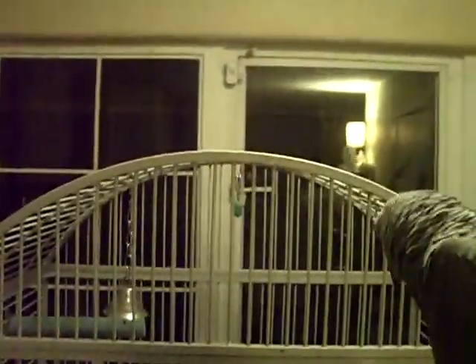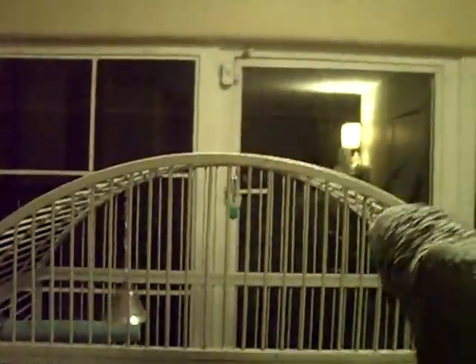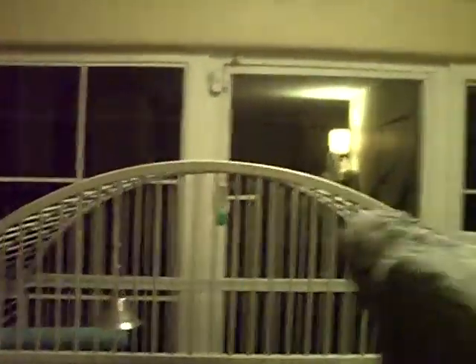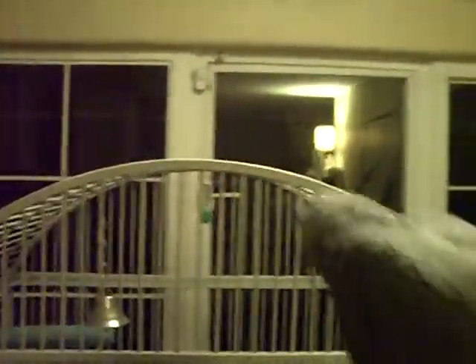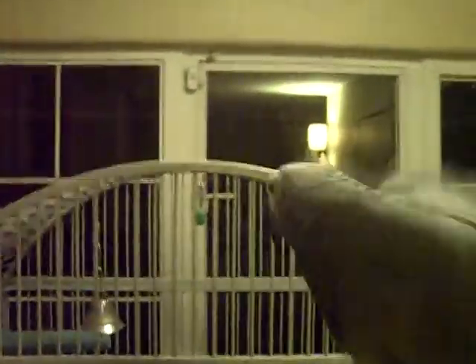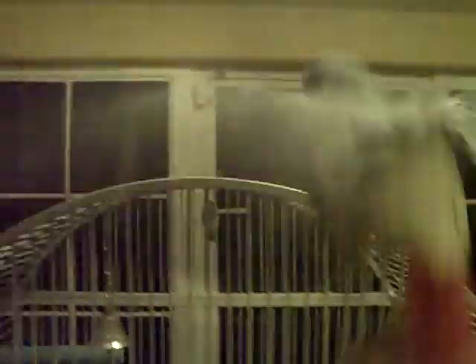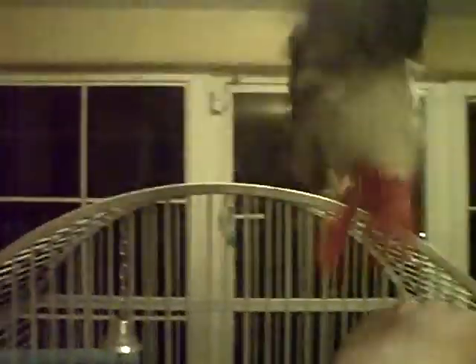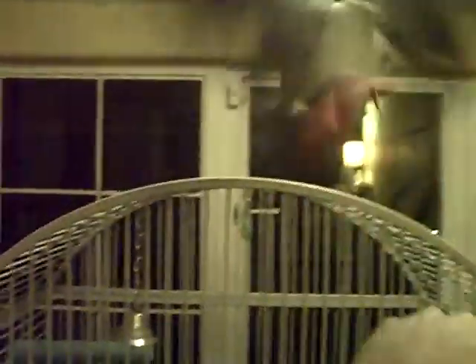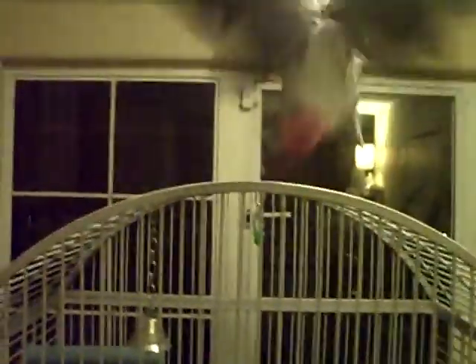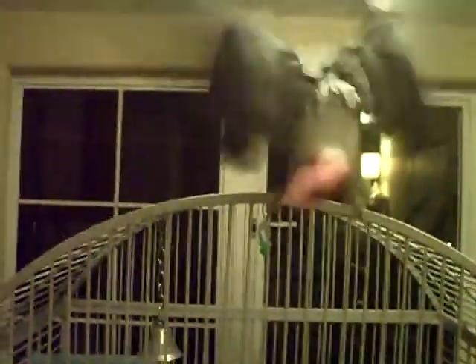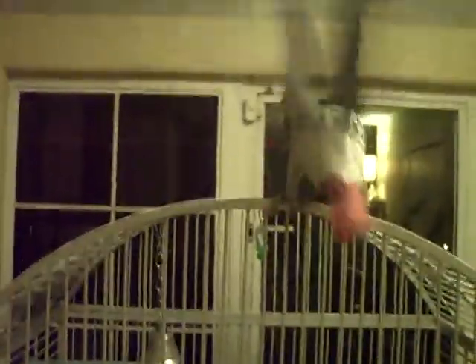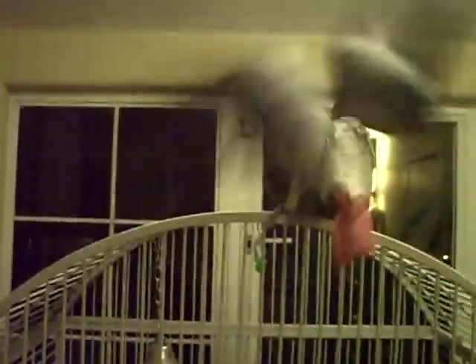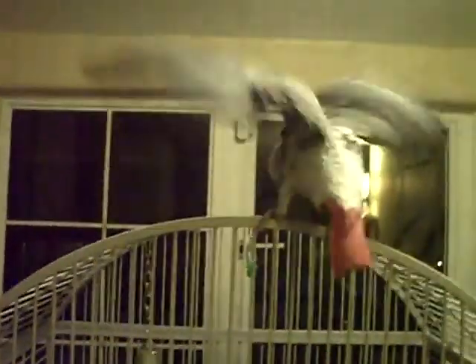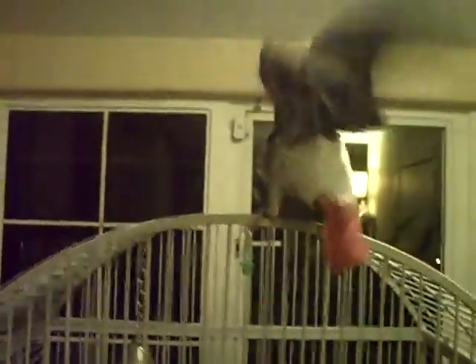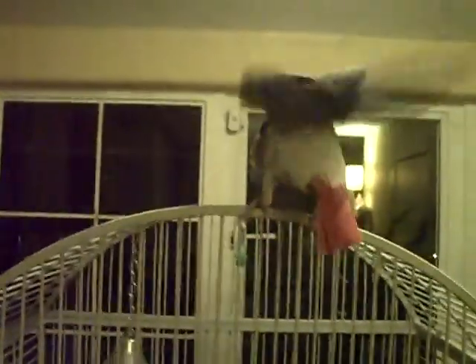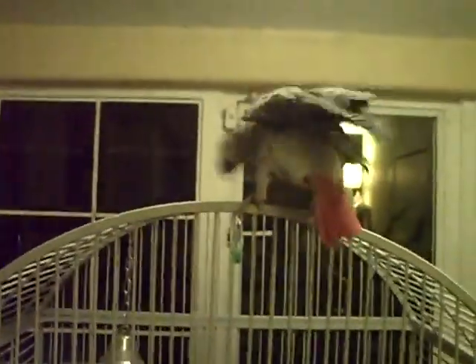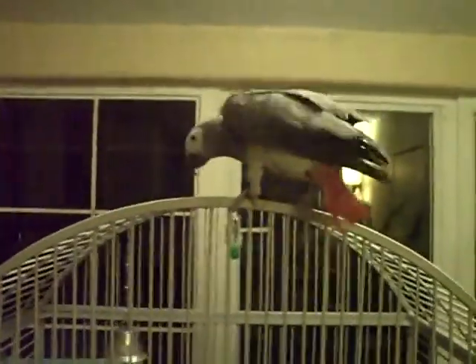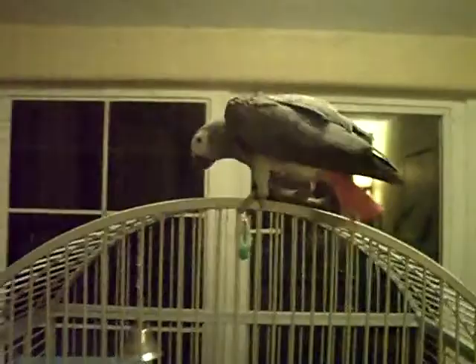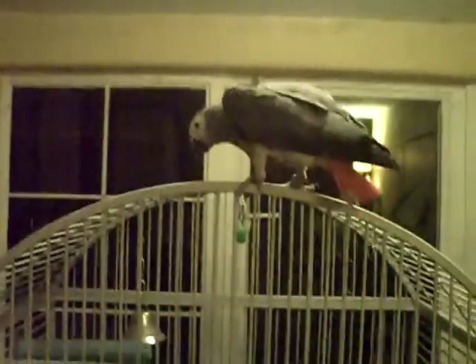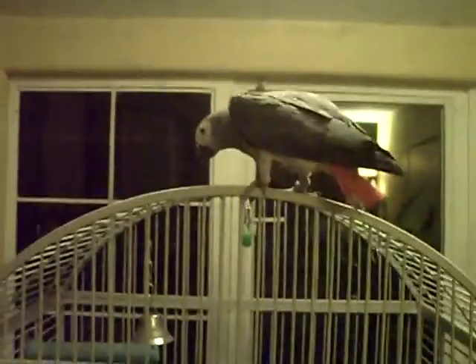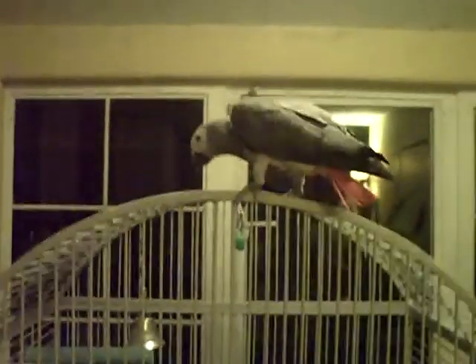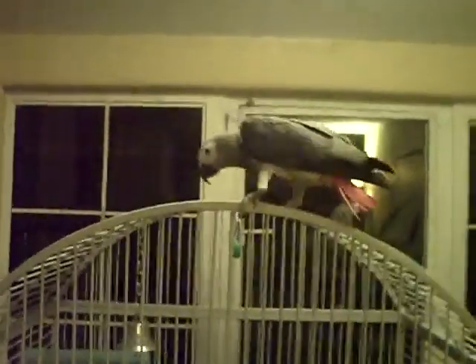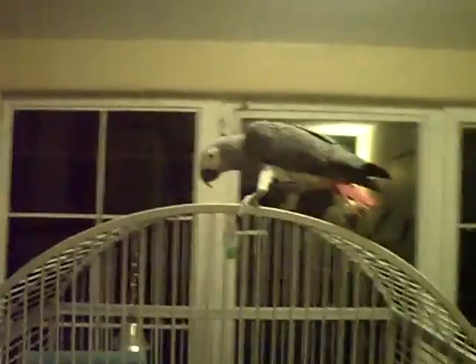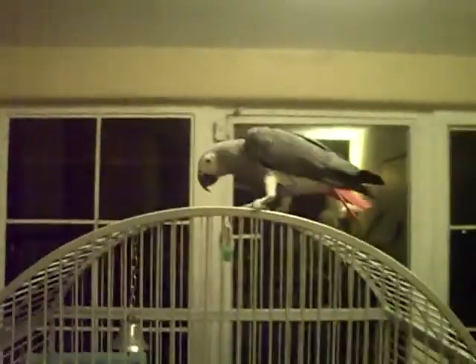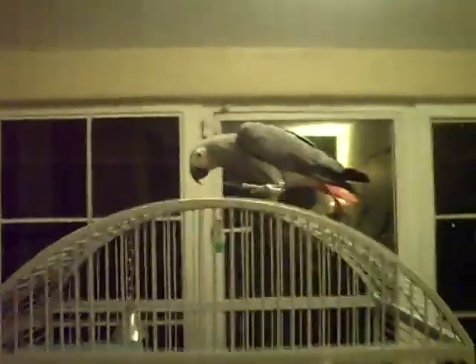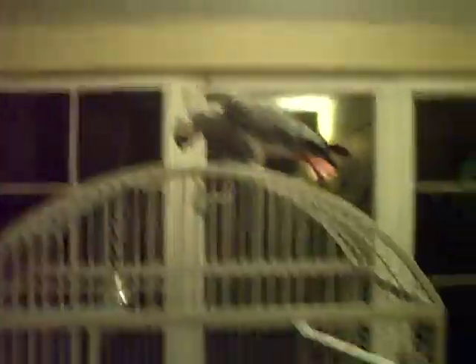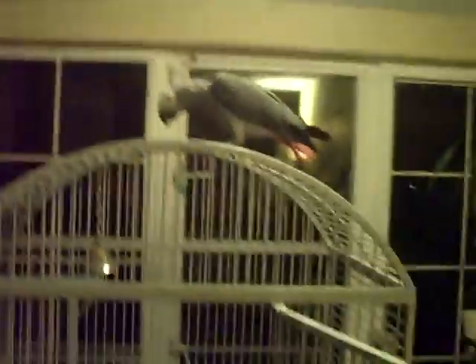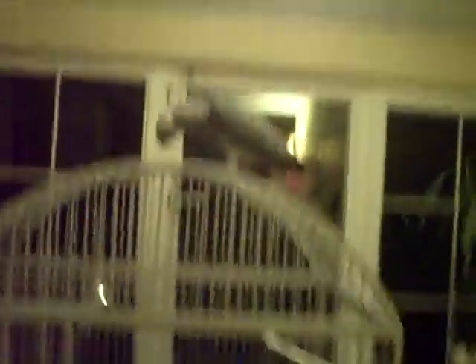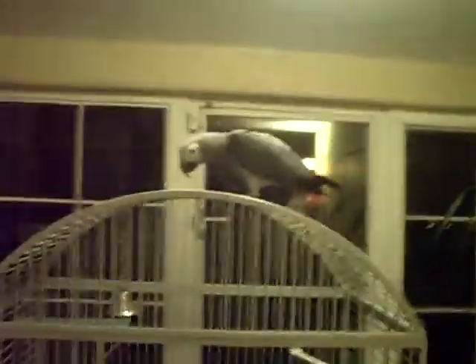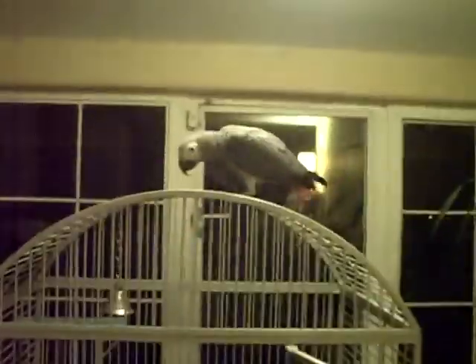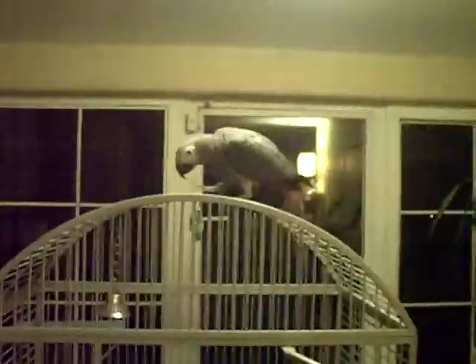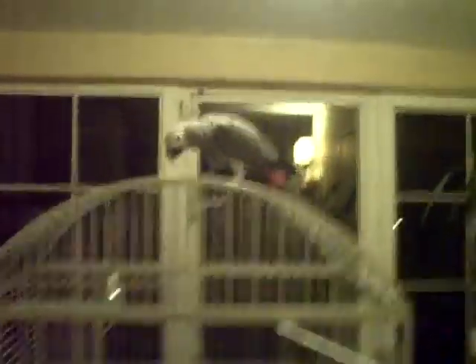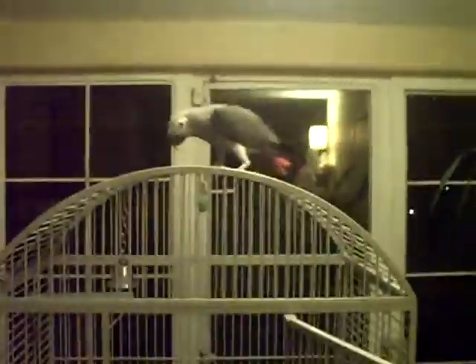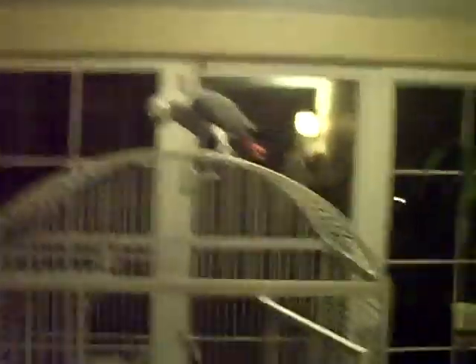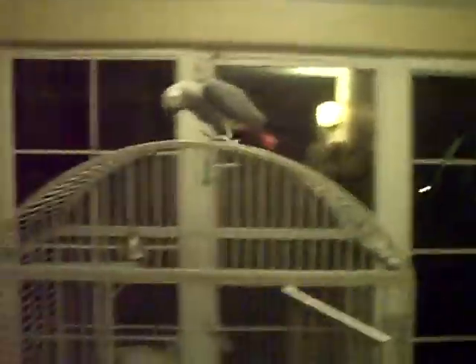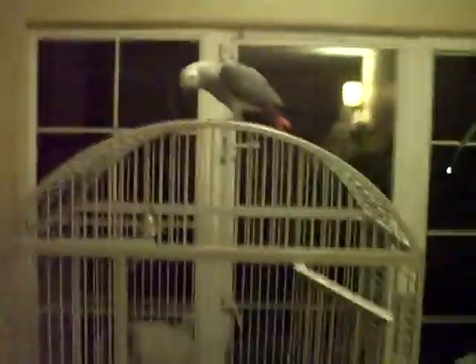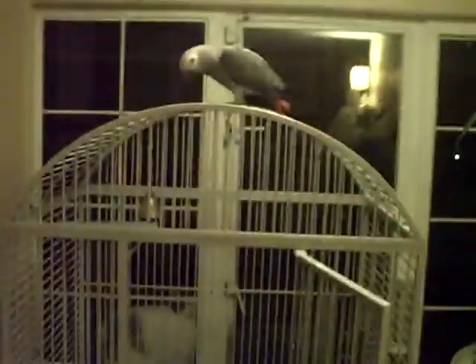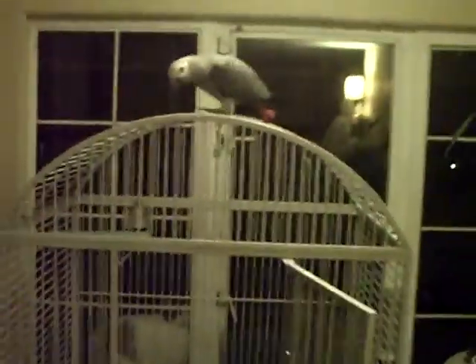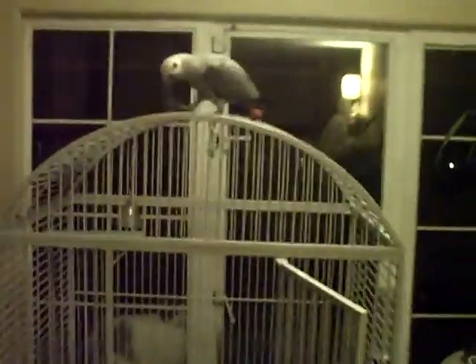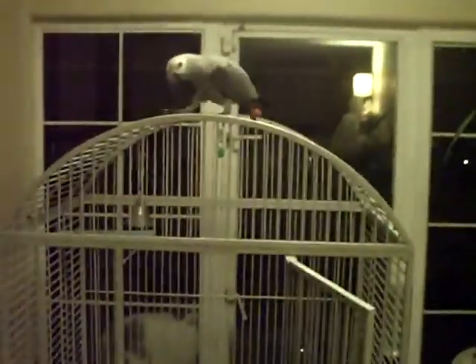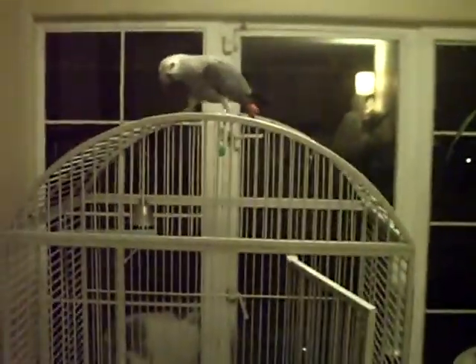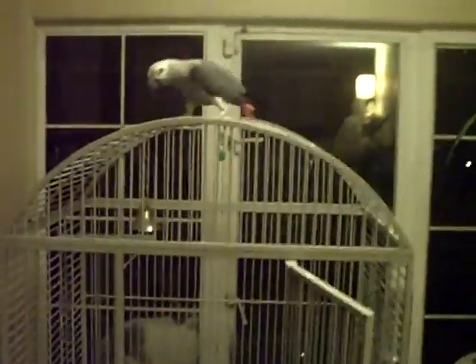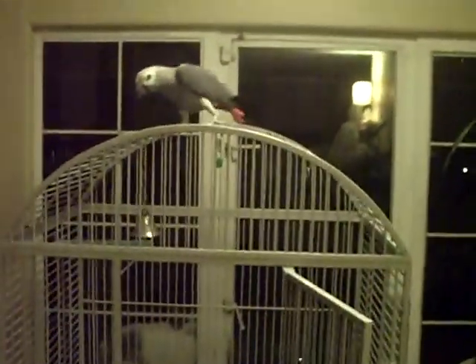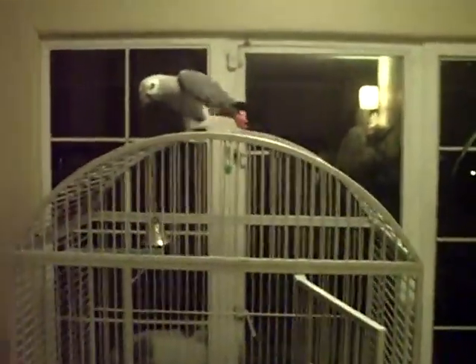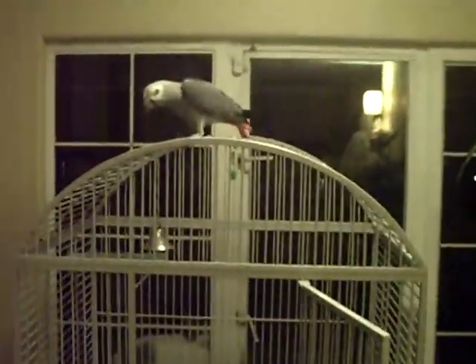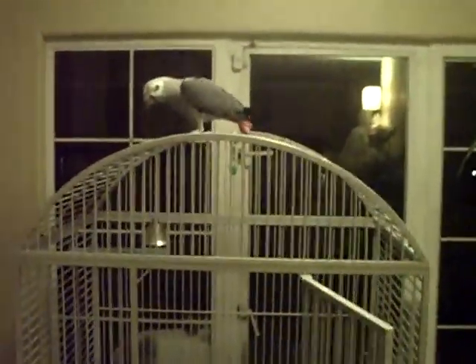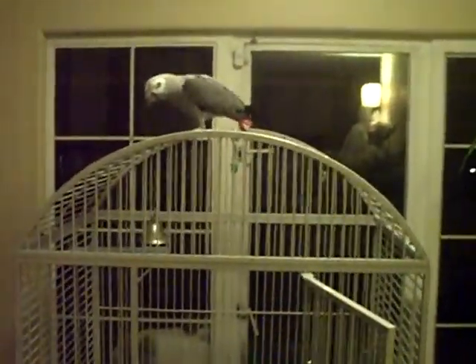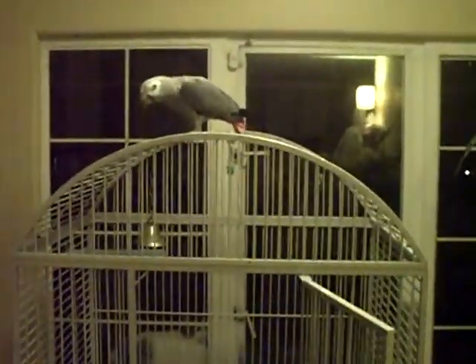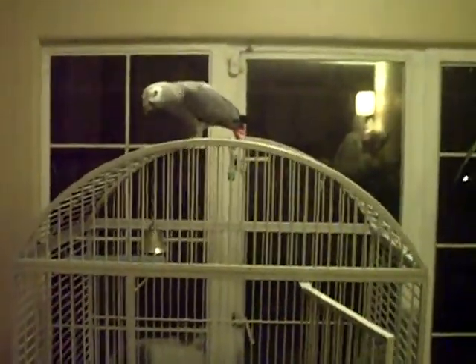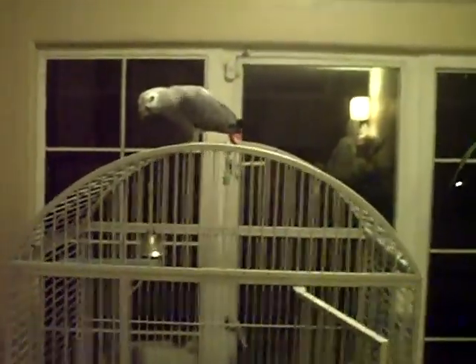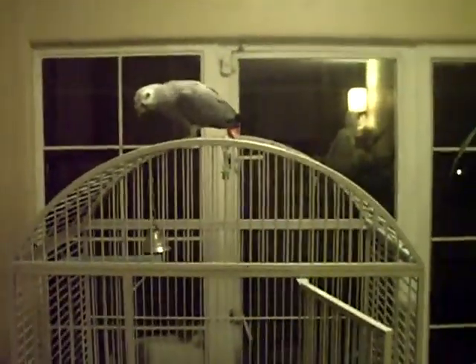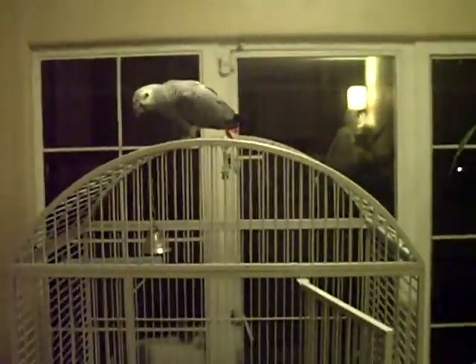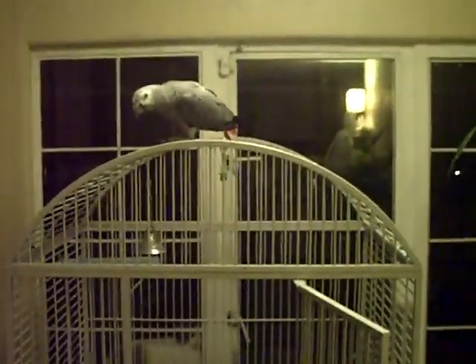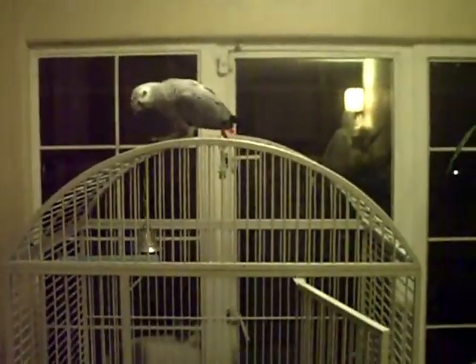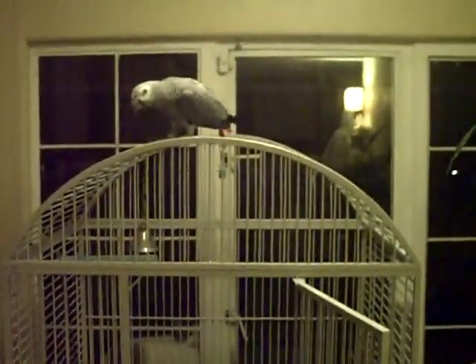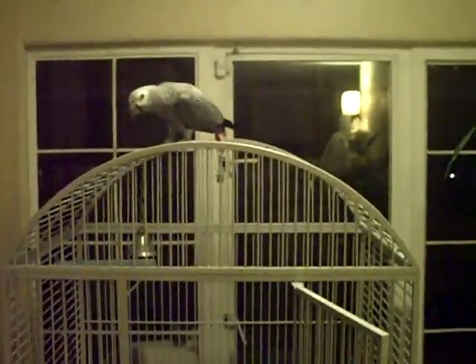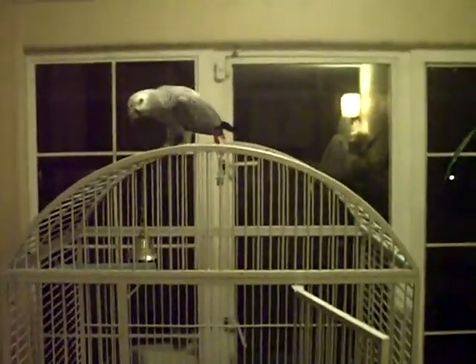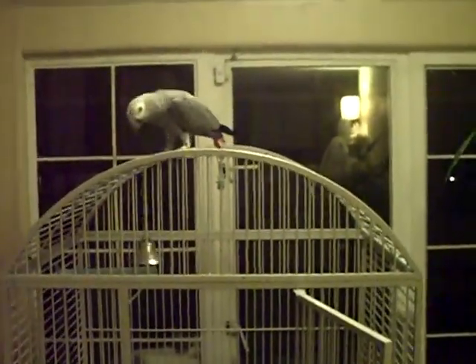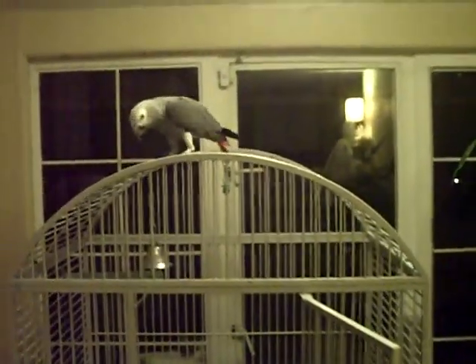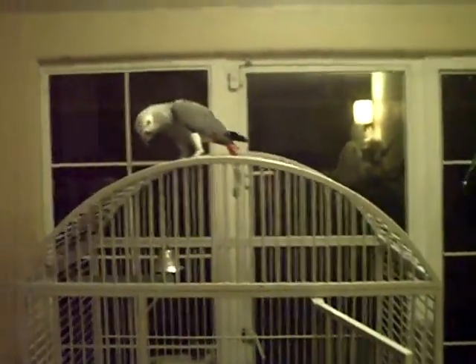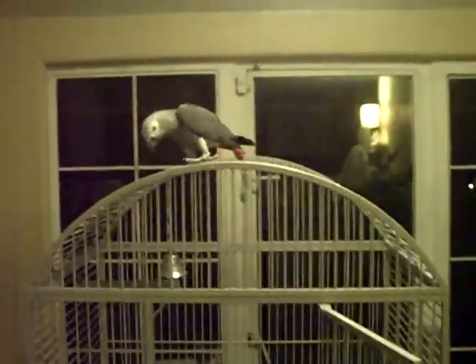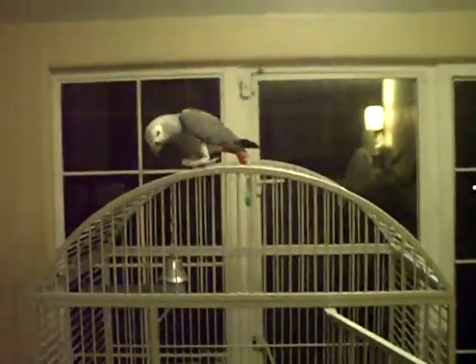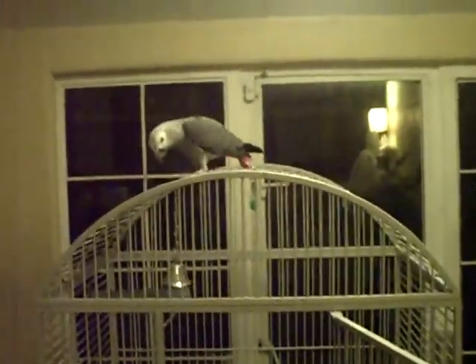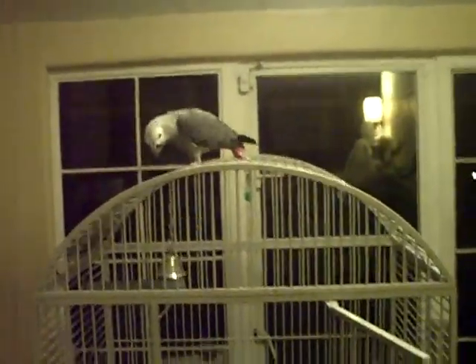On a cage. So he actually likes his cage a lot. But as you can see, he has full flight.